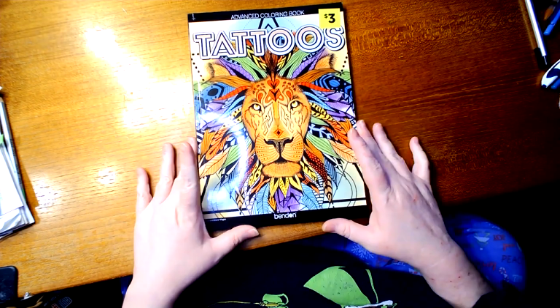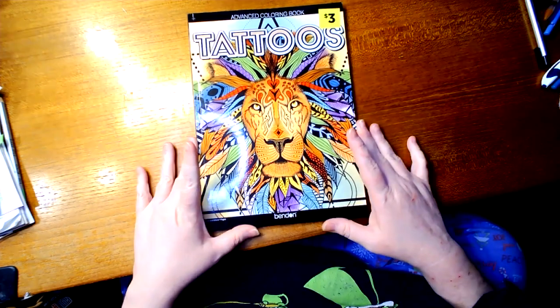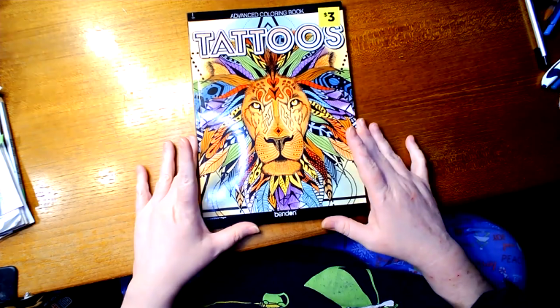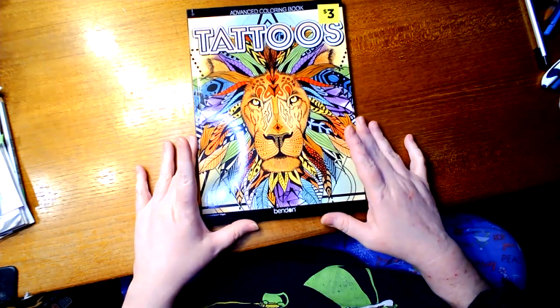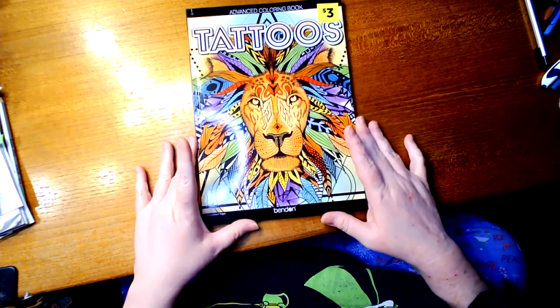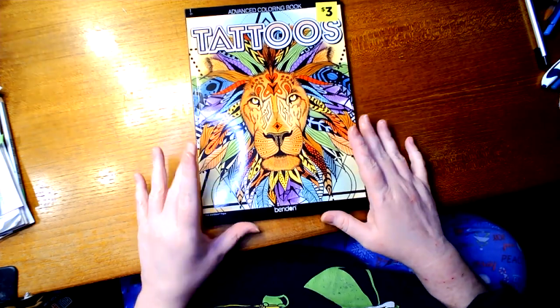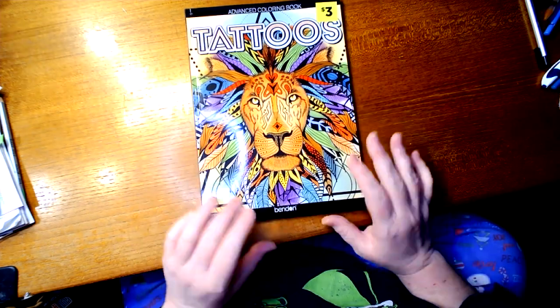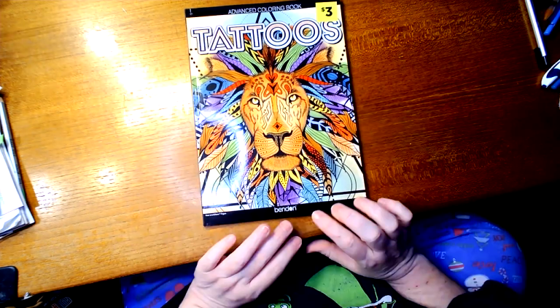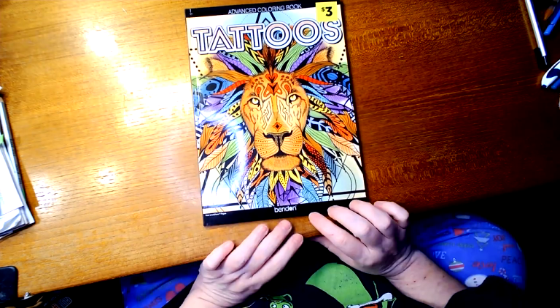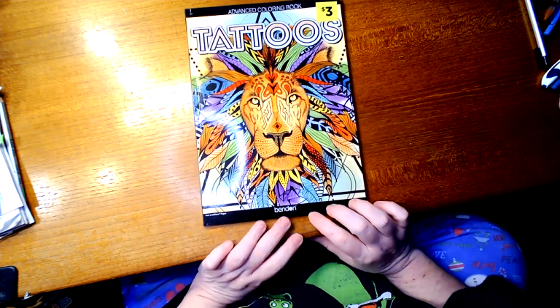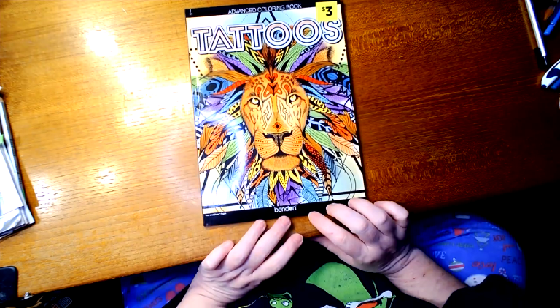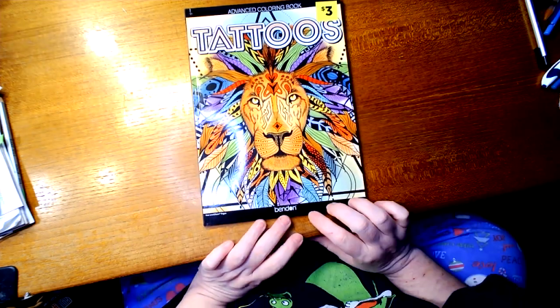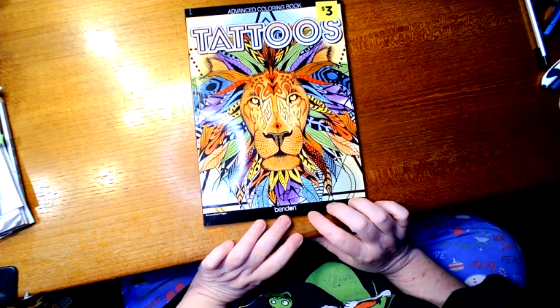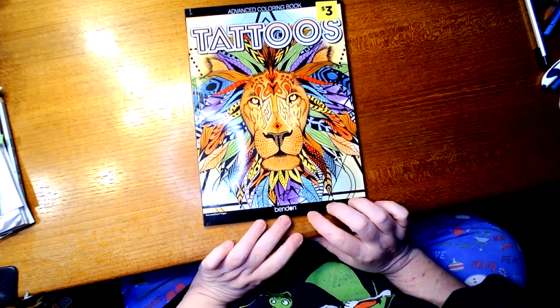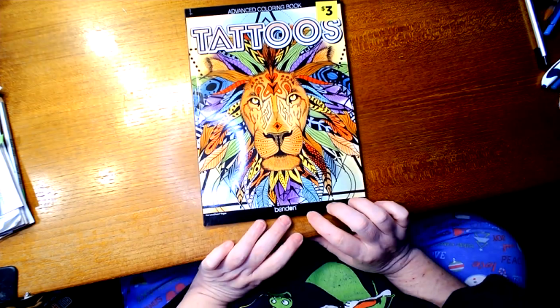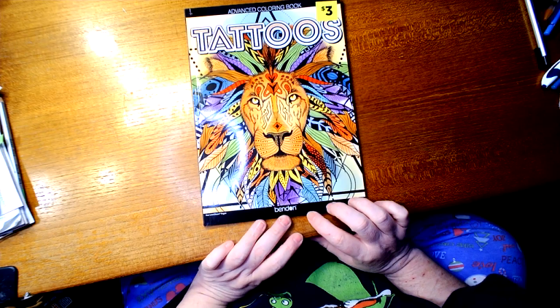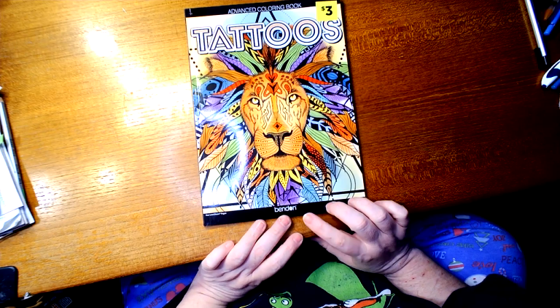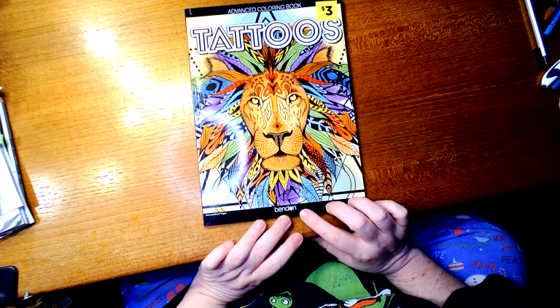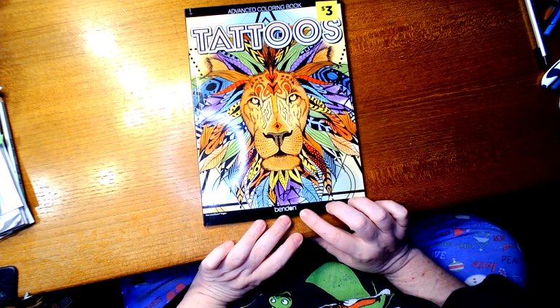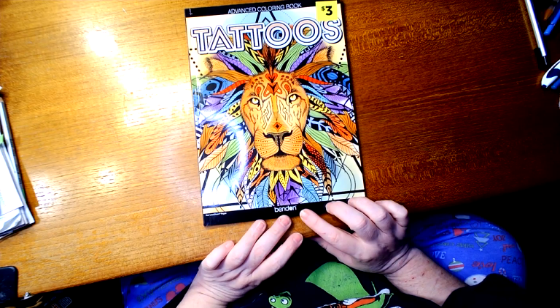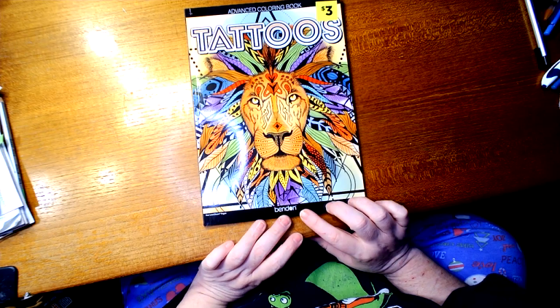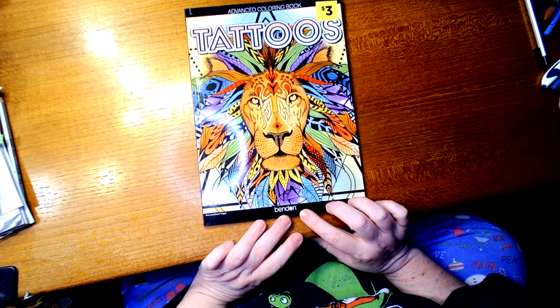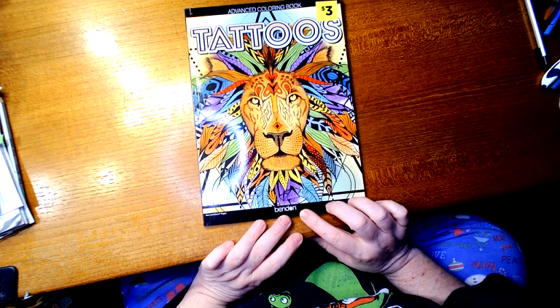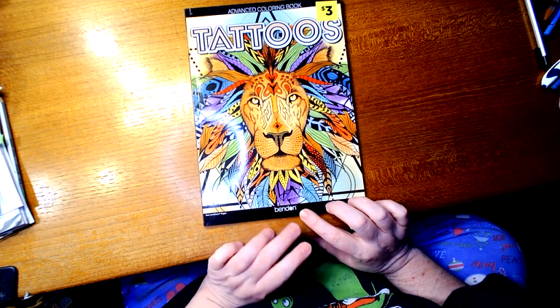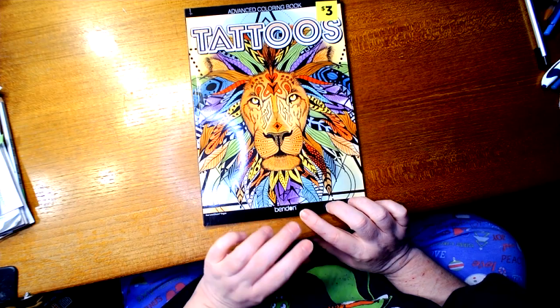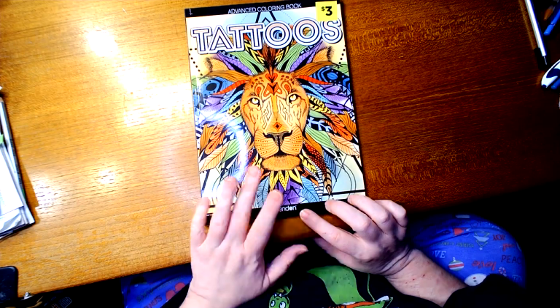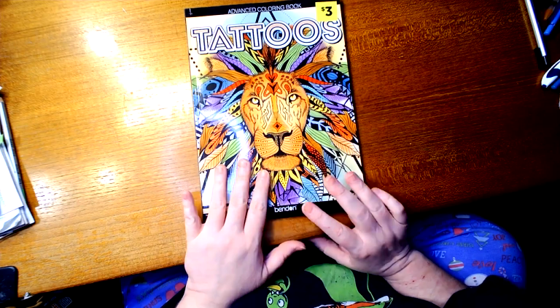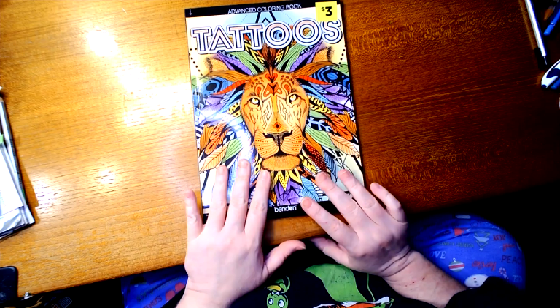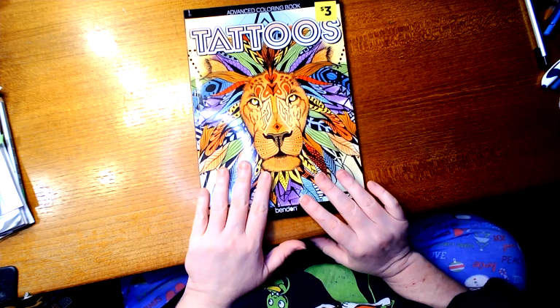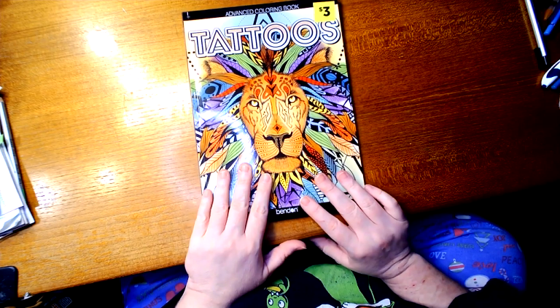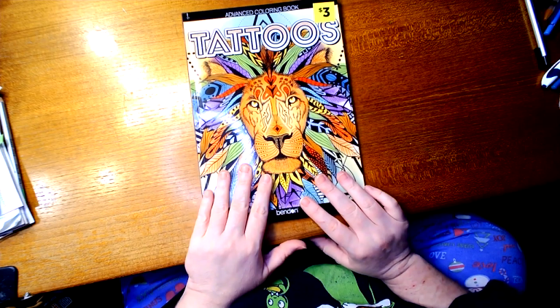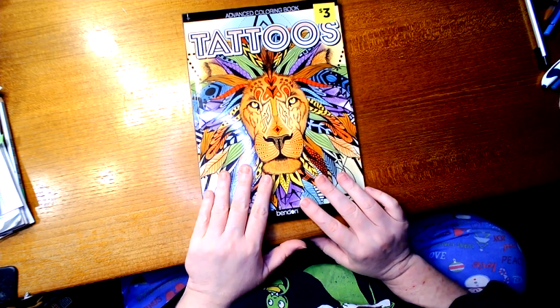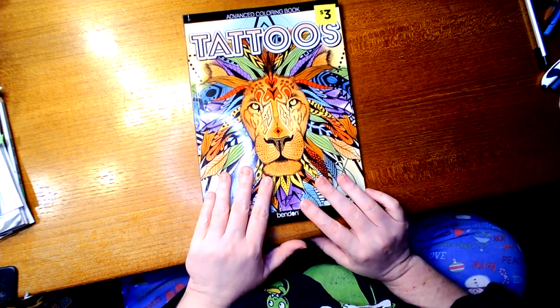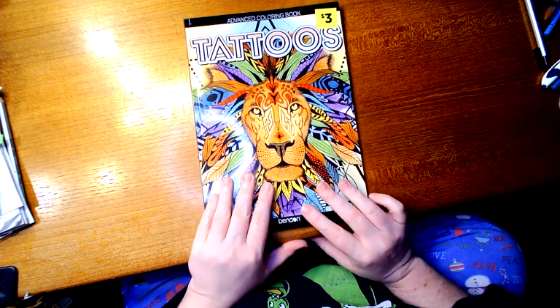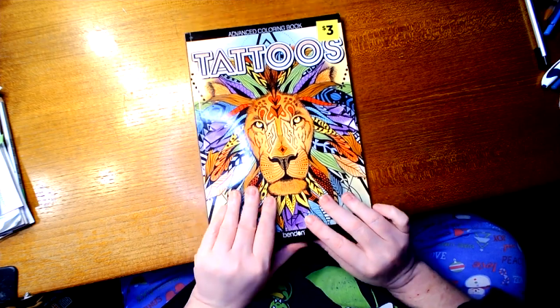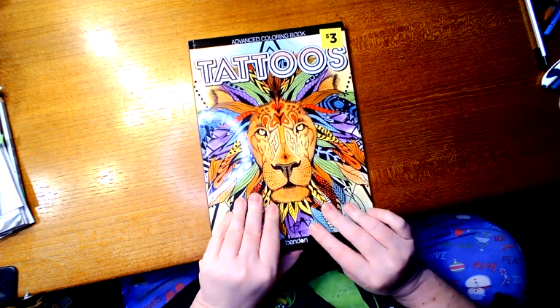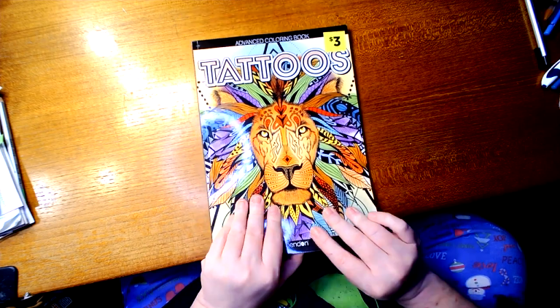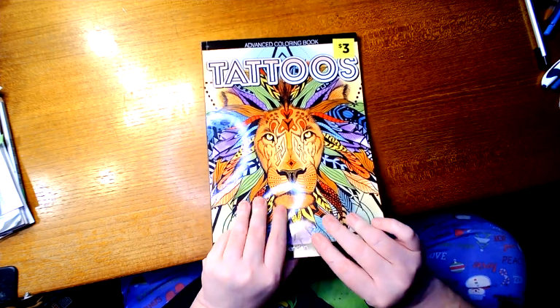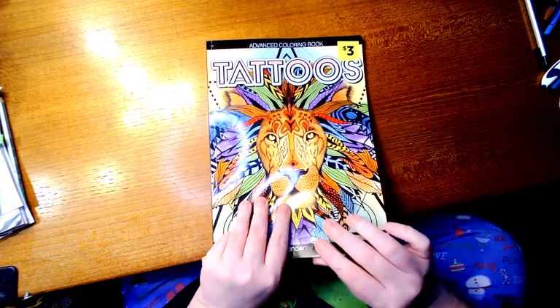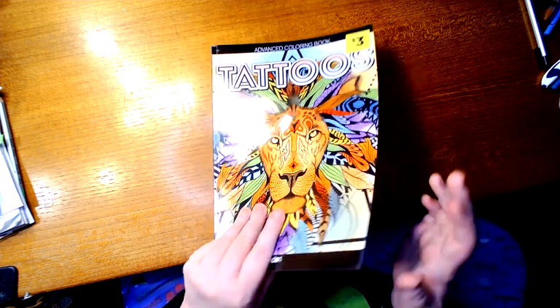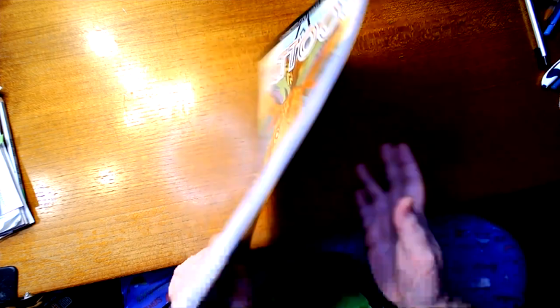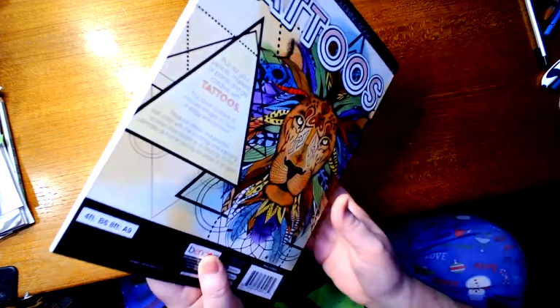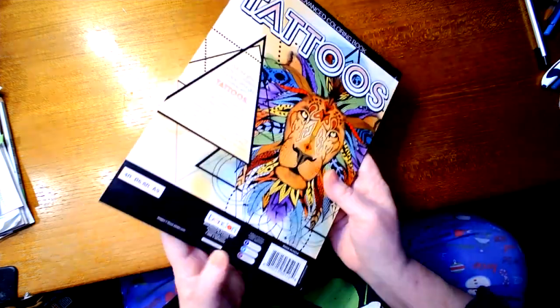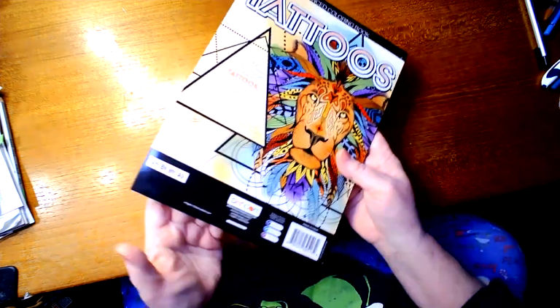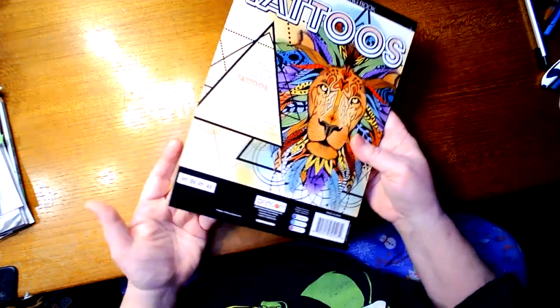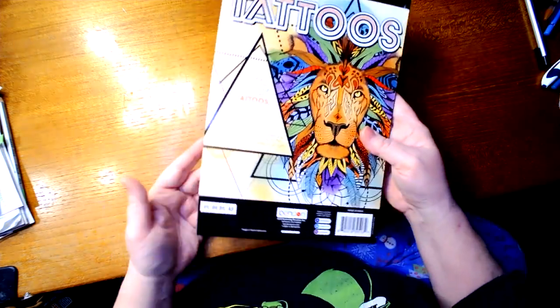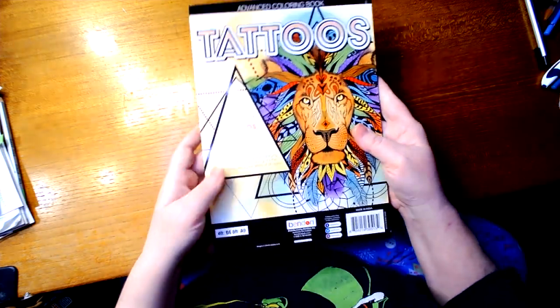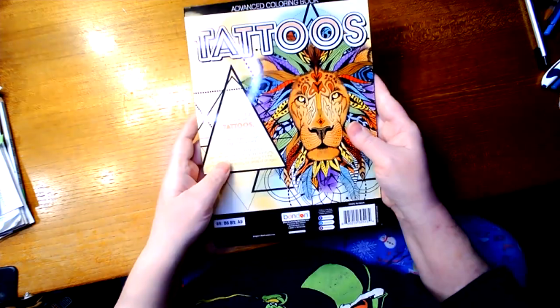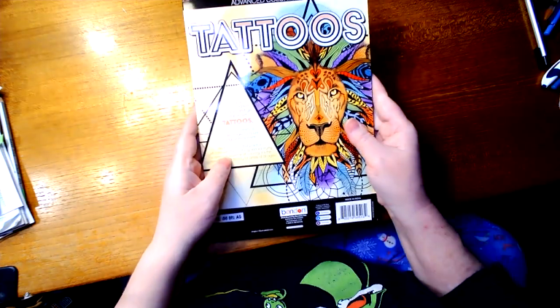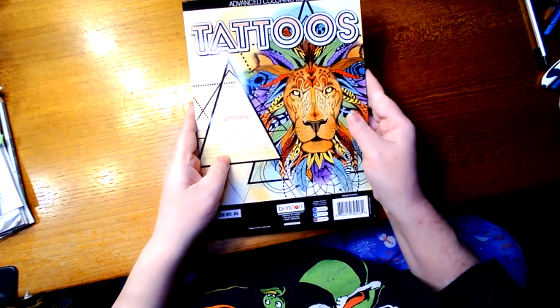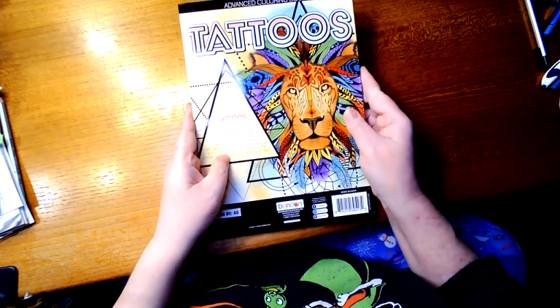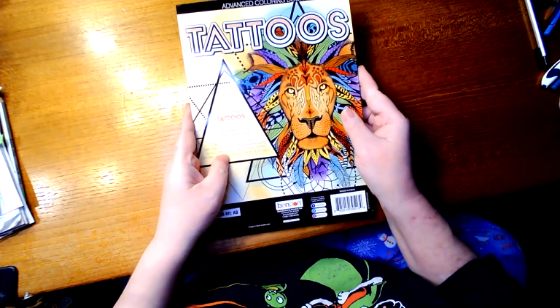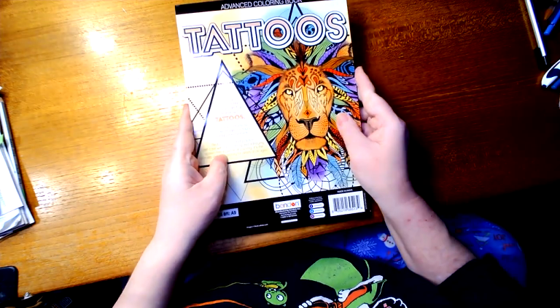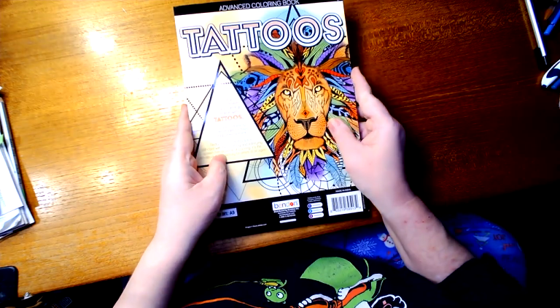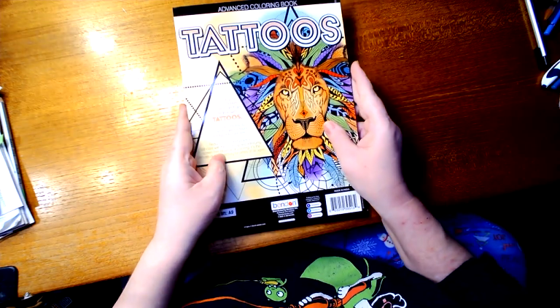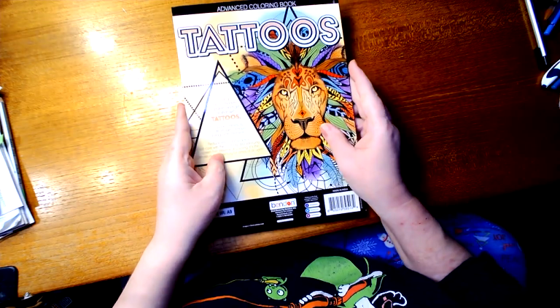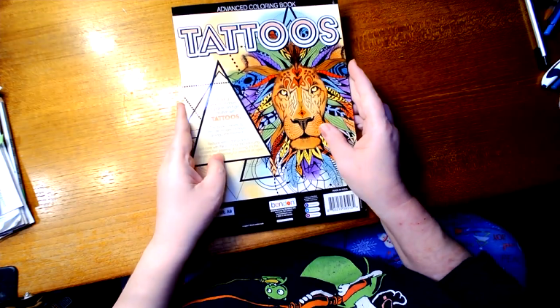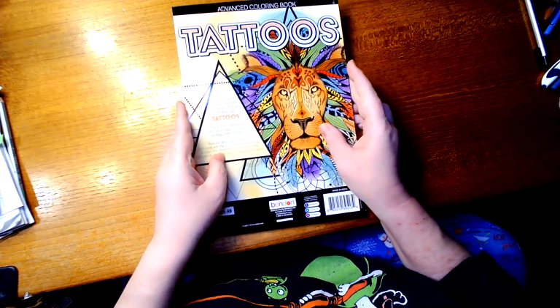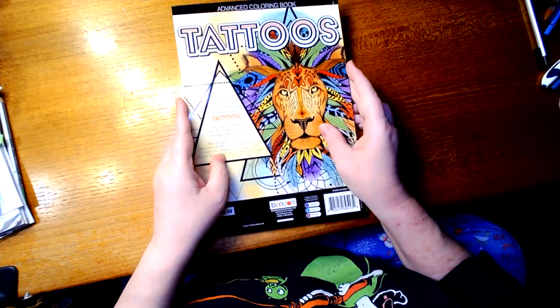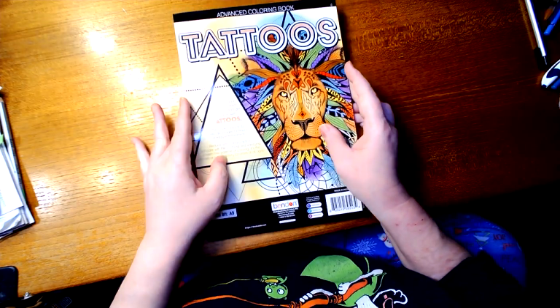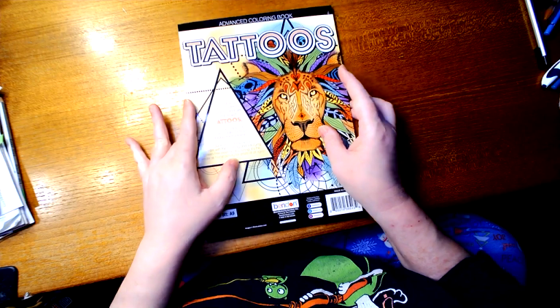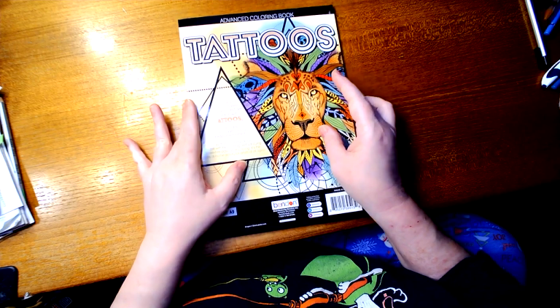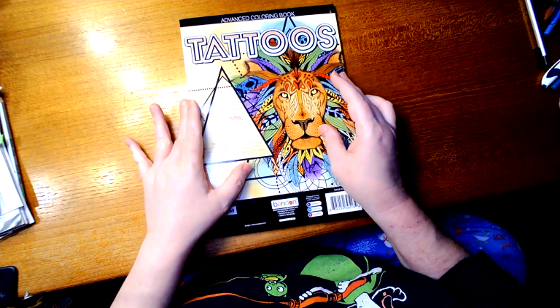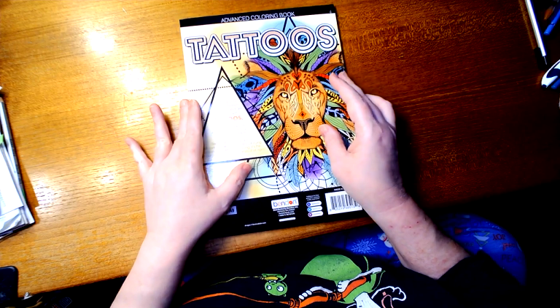This one is by Binden, Binden Books. And you've got this on the back side.